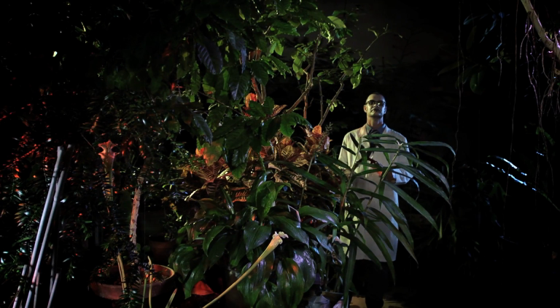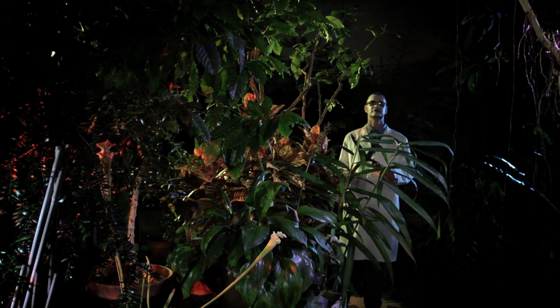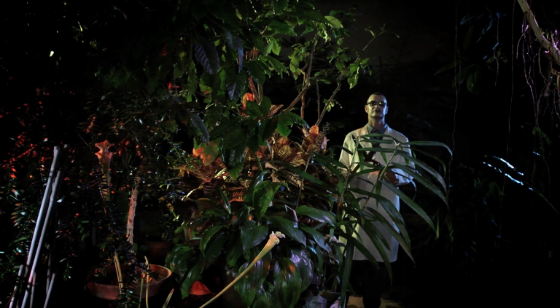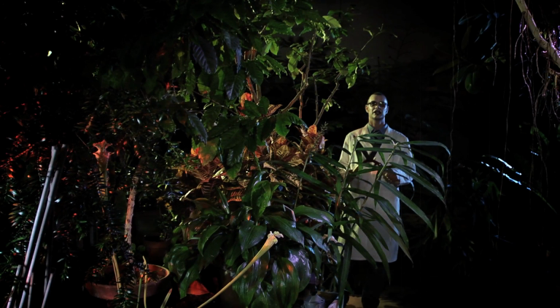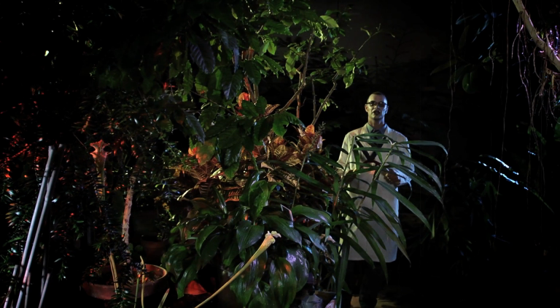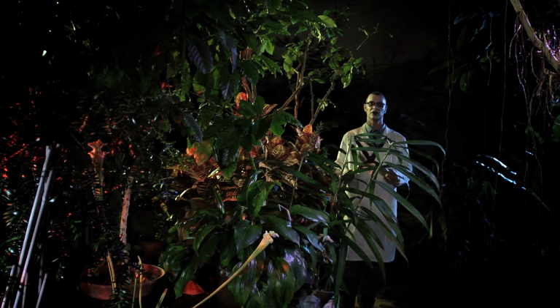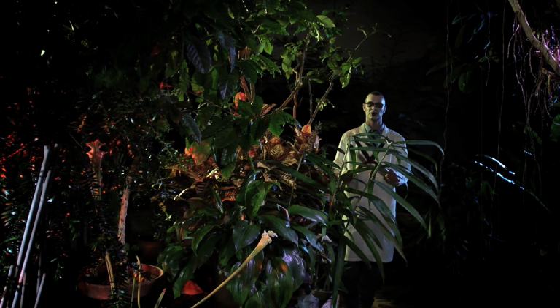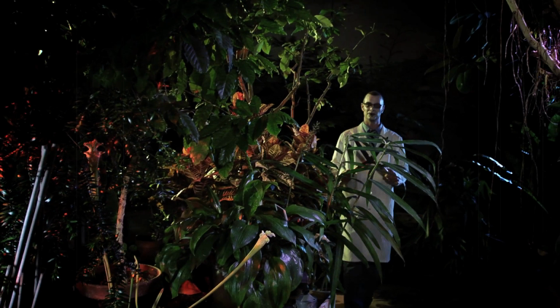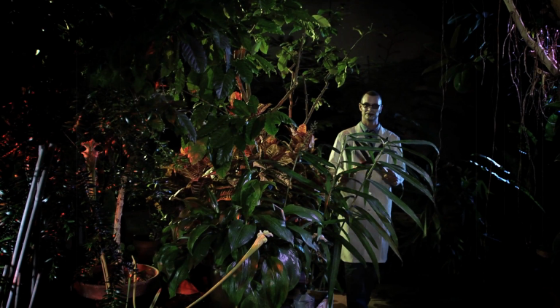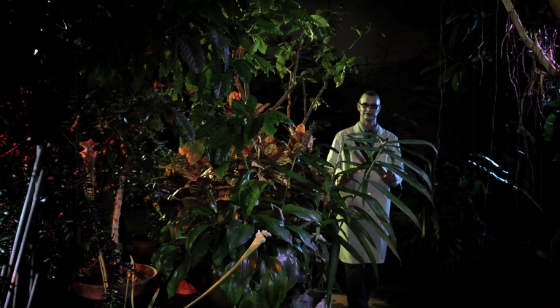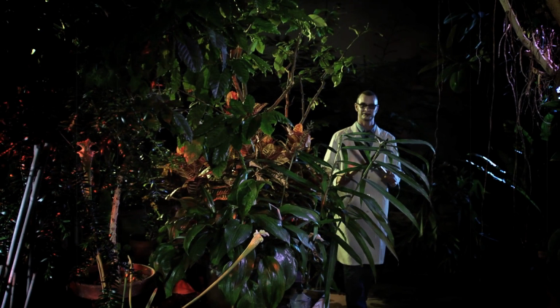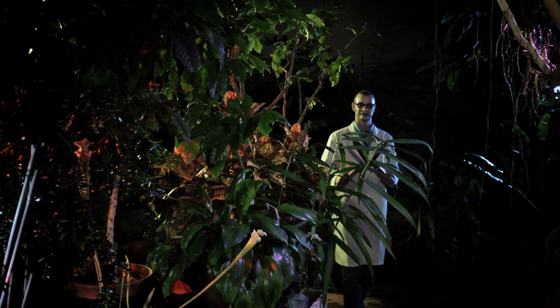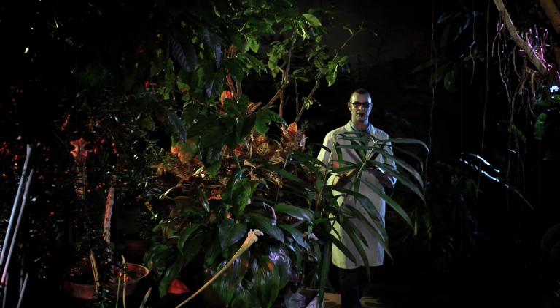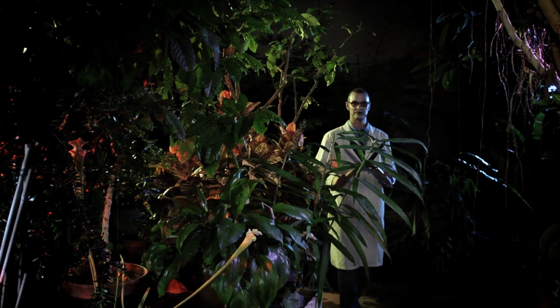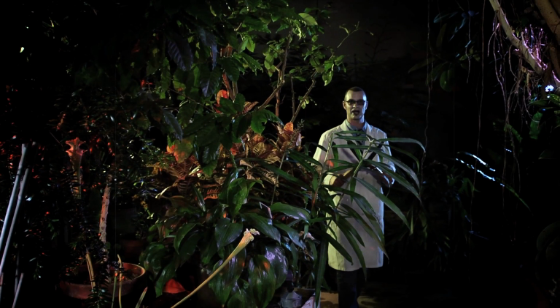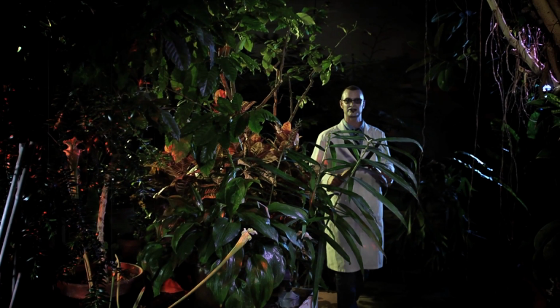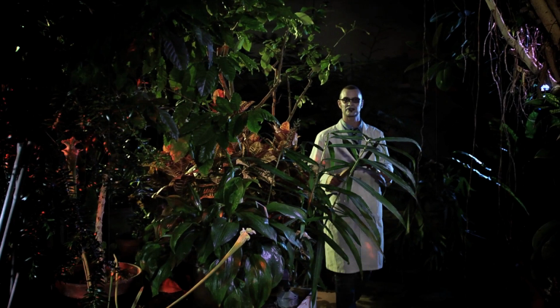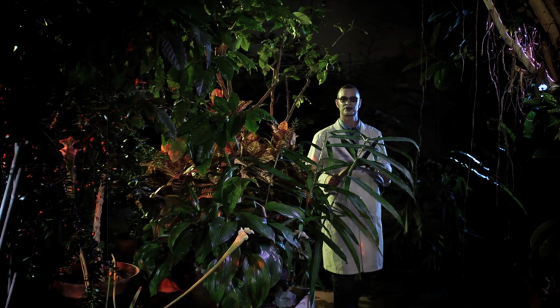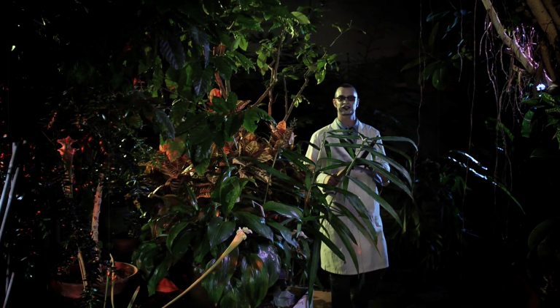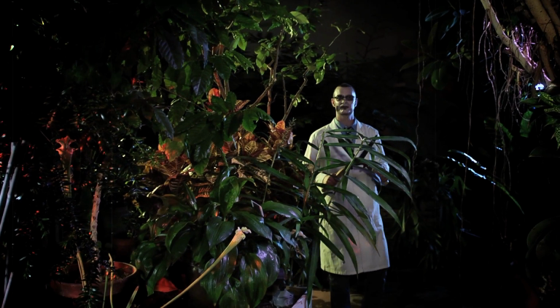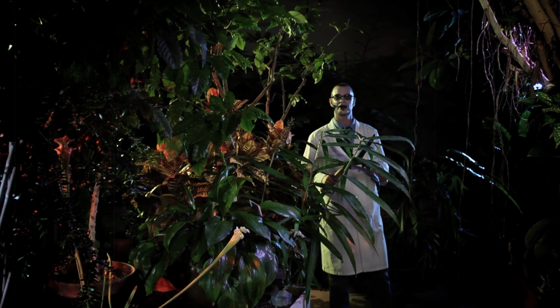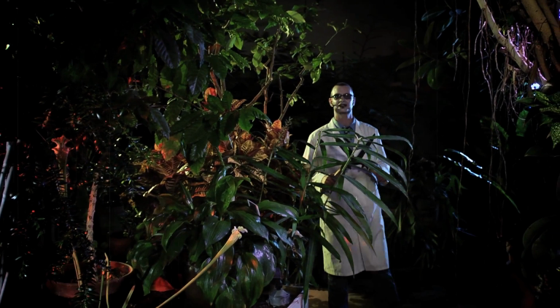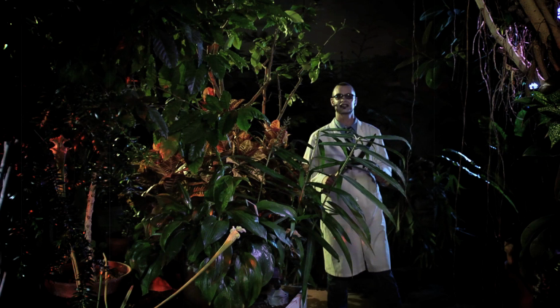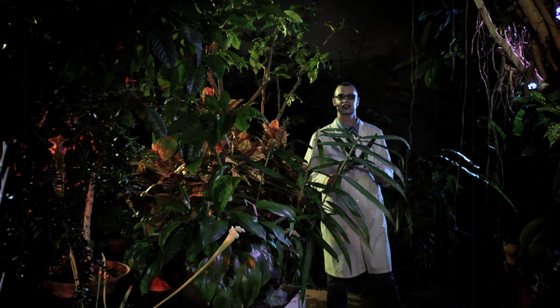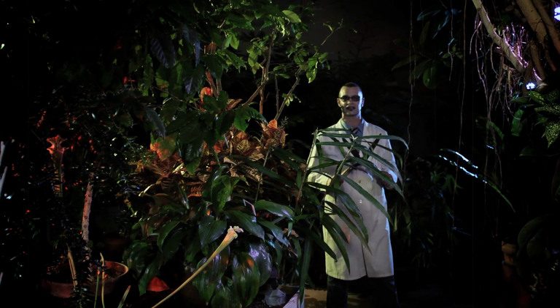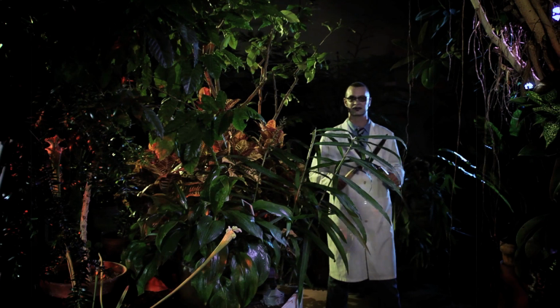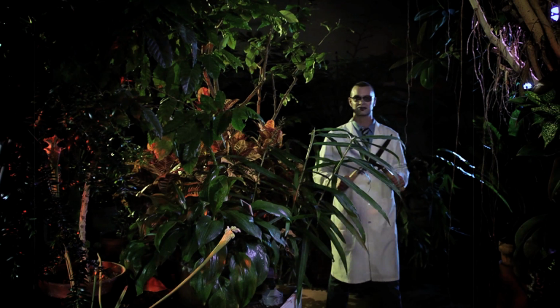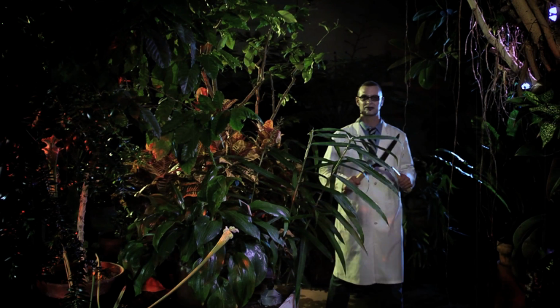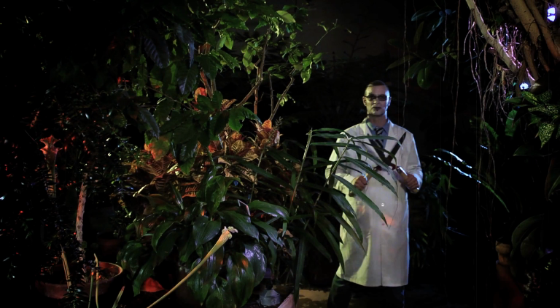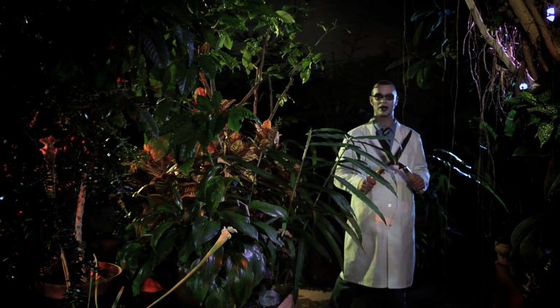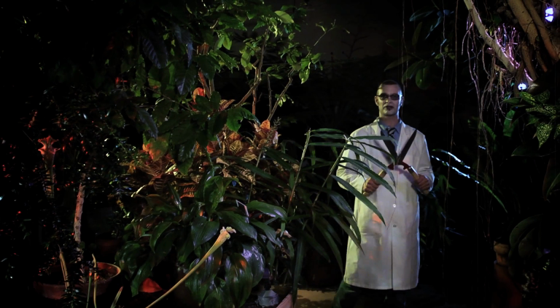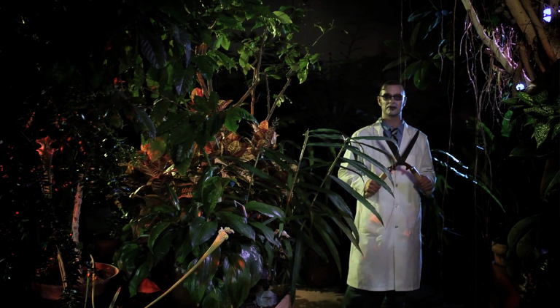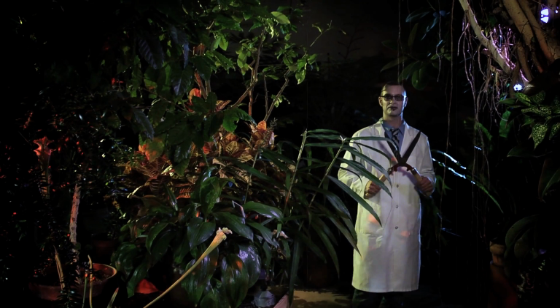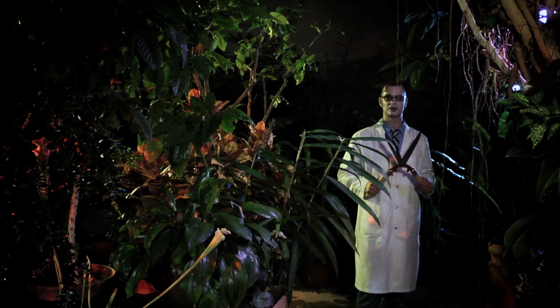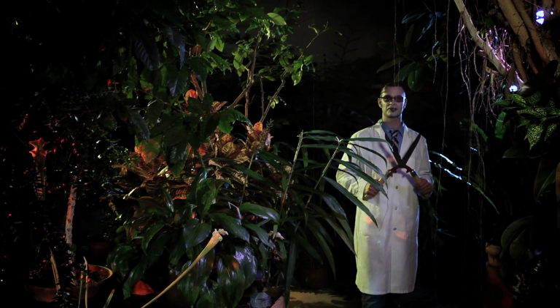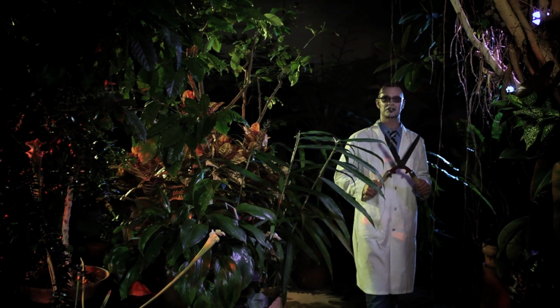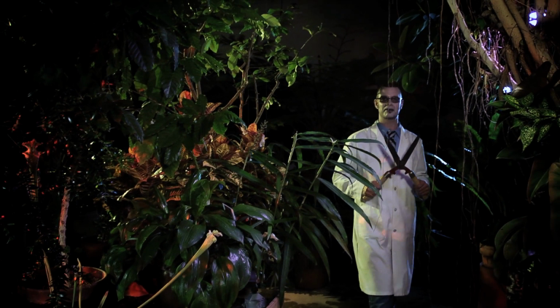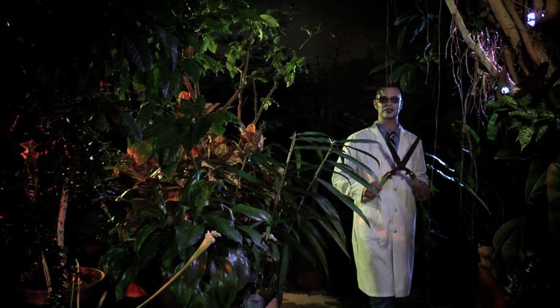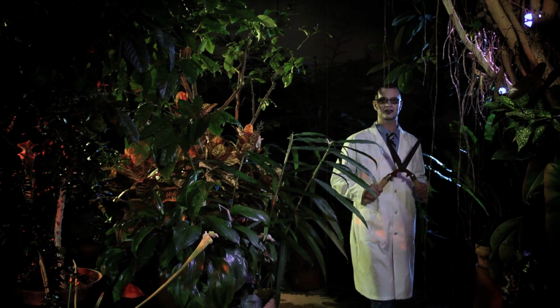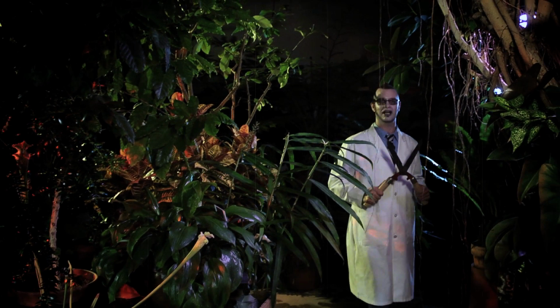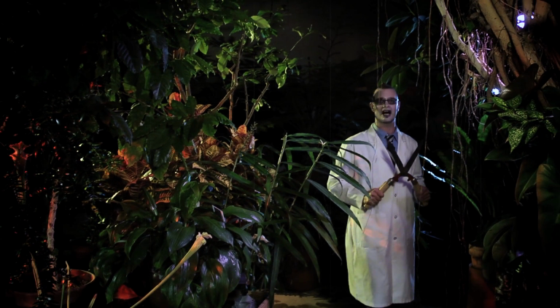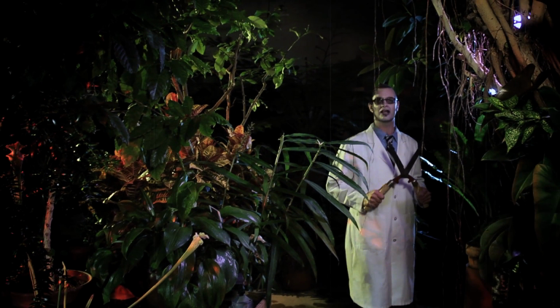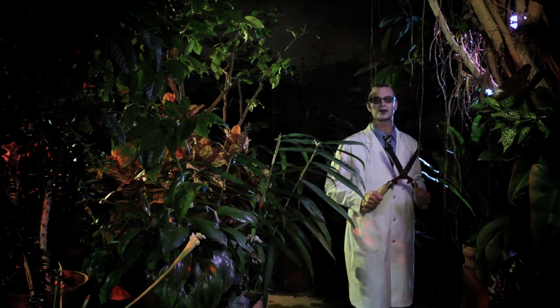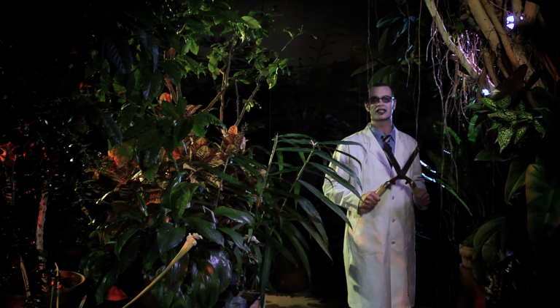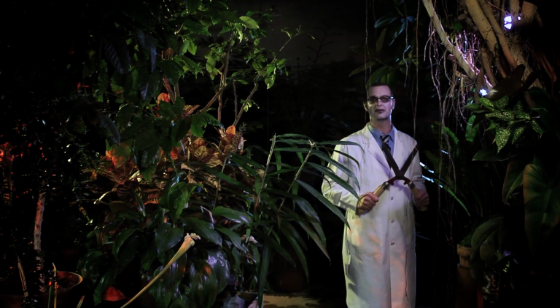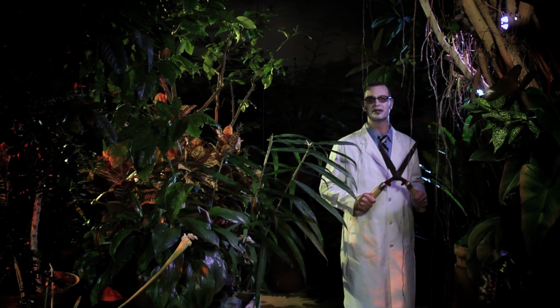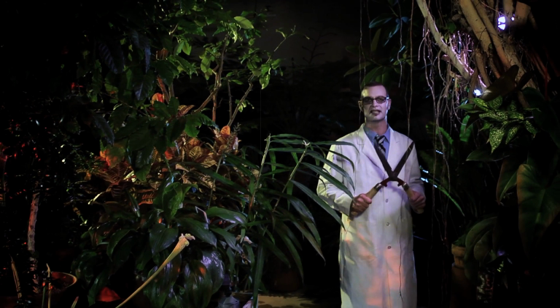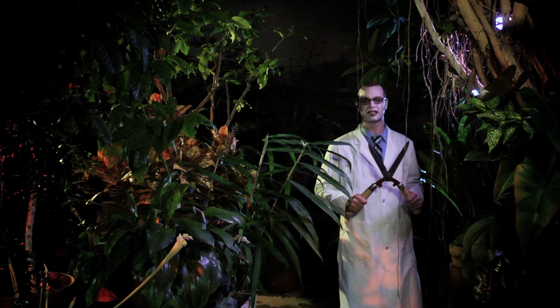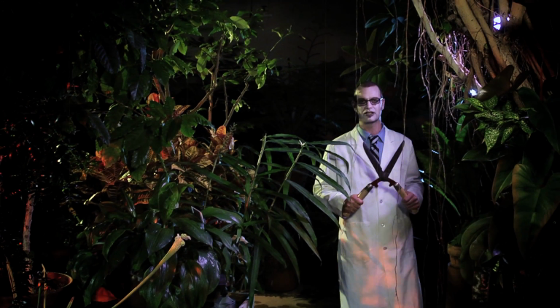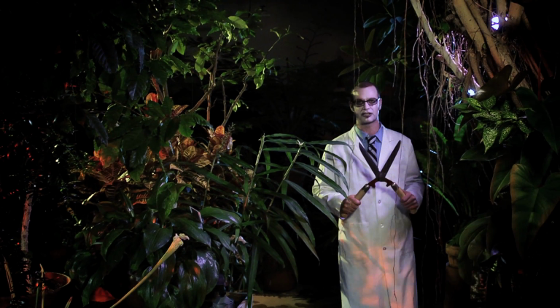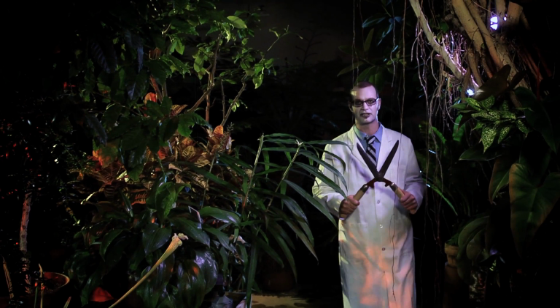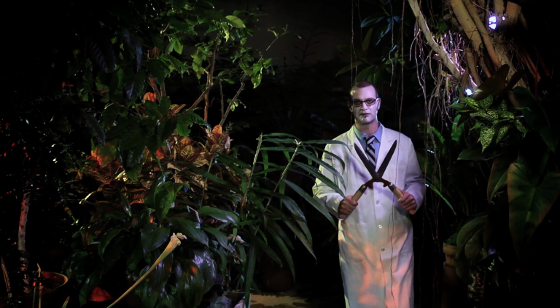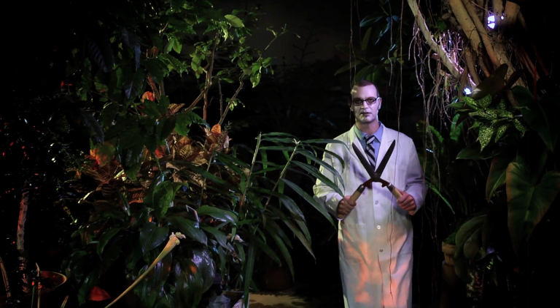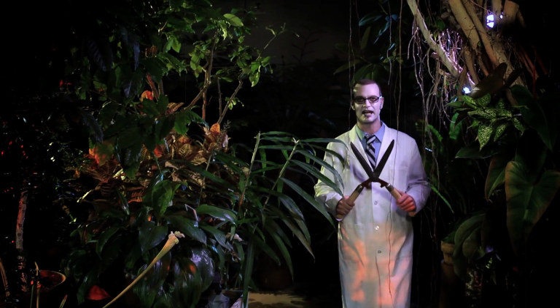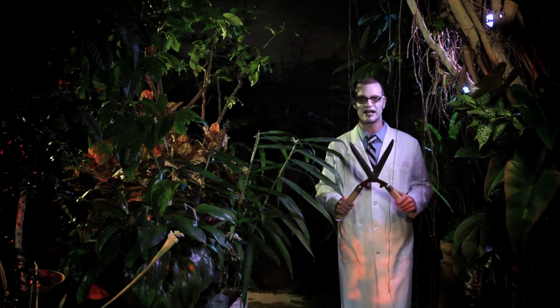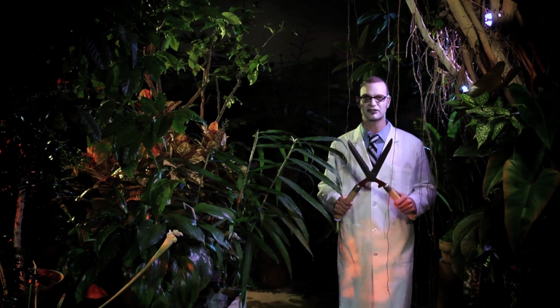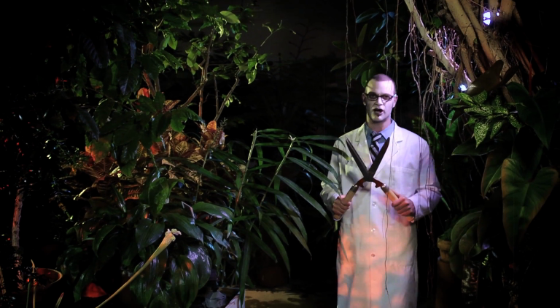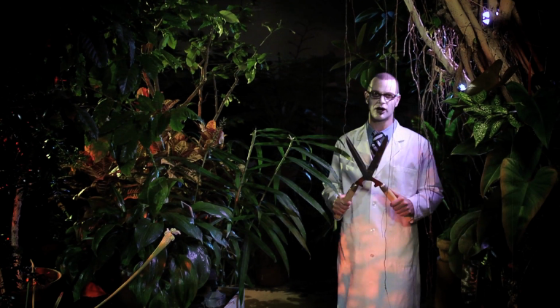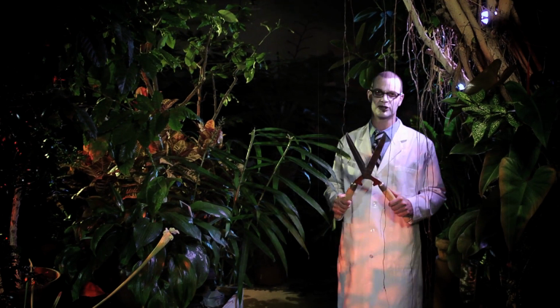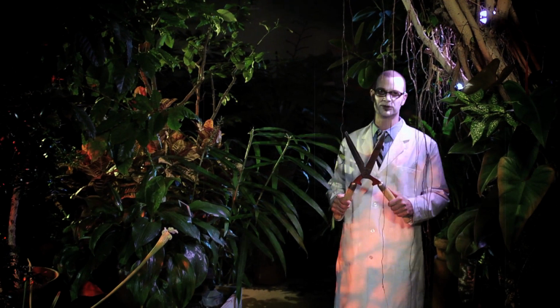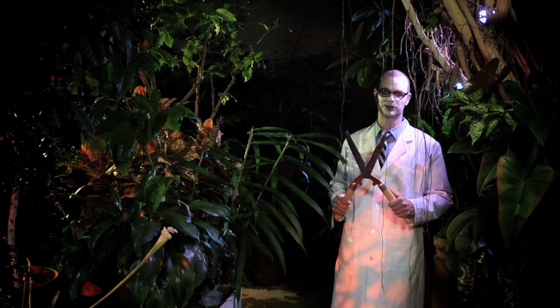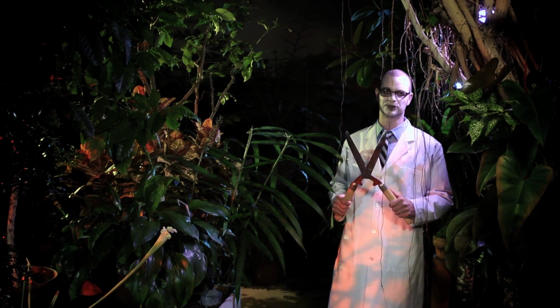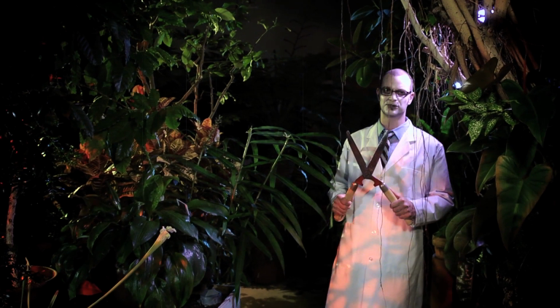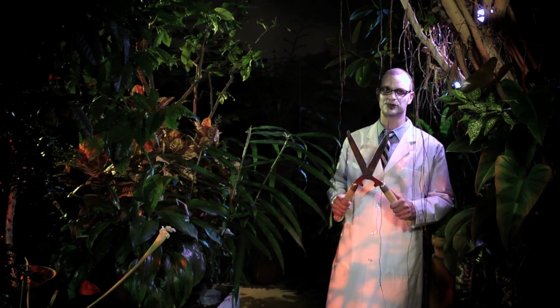Hello, I'm Dr. Chris Martine. Welcome to a special Halloween mini edition of Plants Are Cool Too.